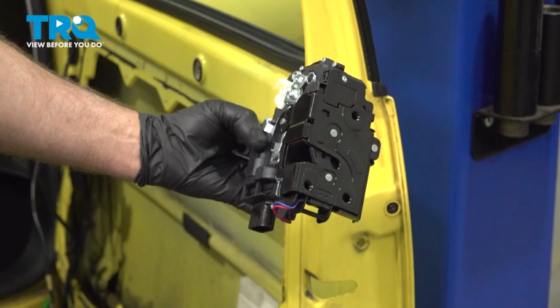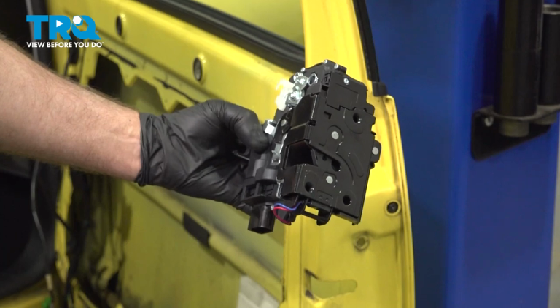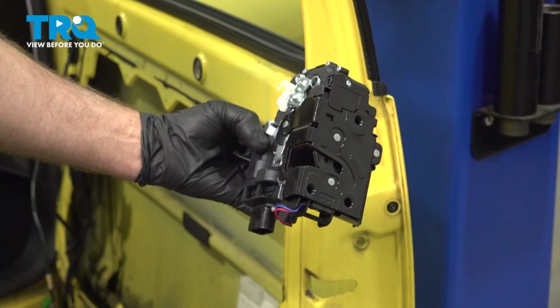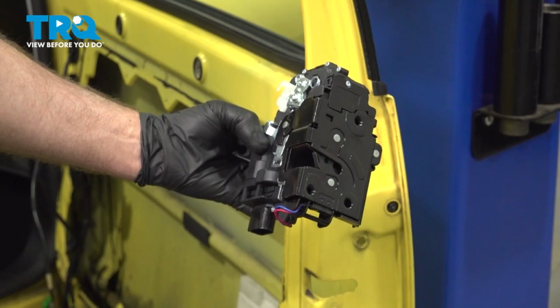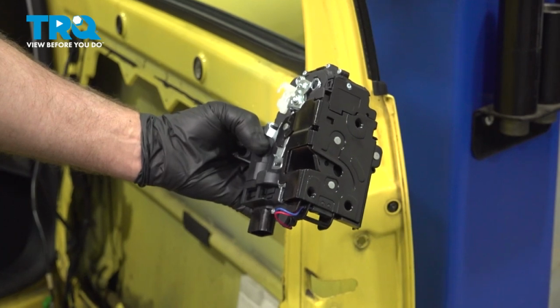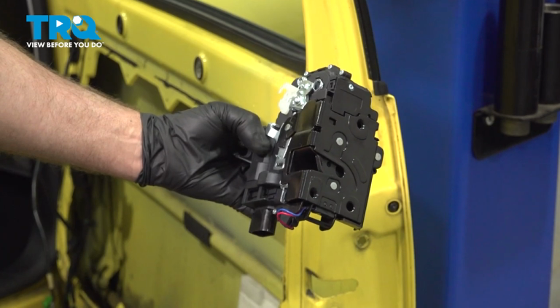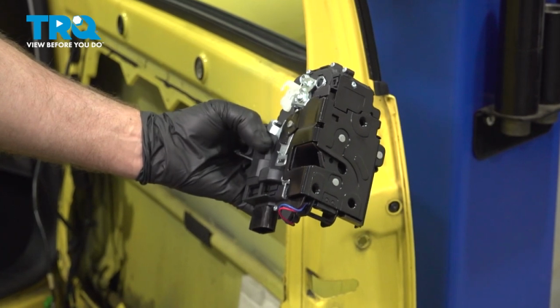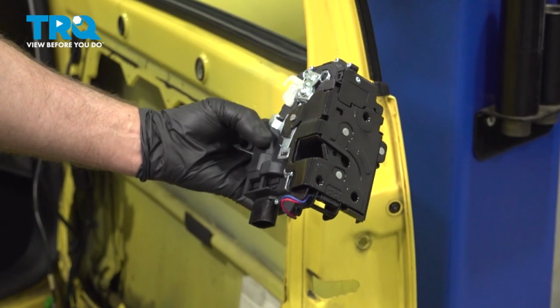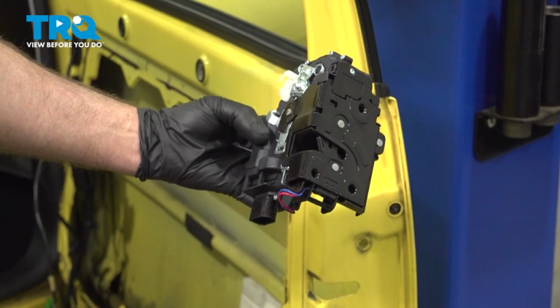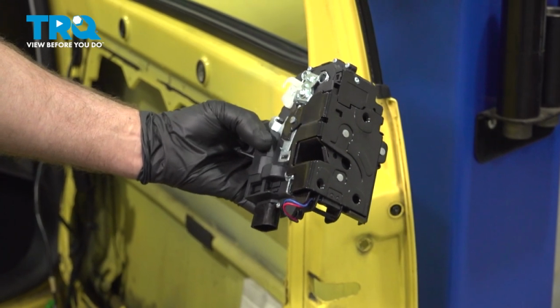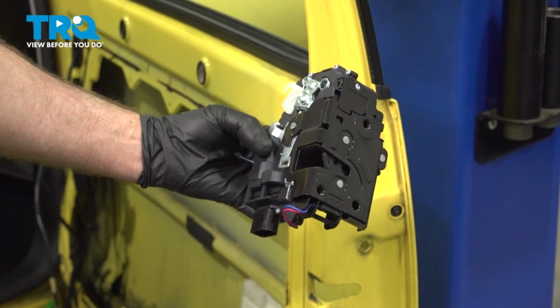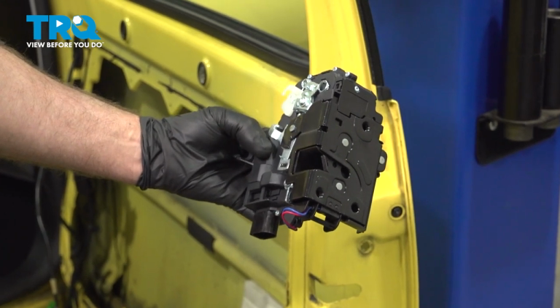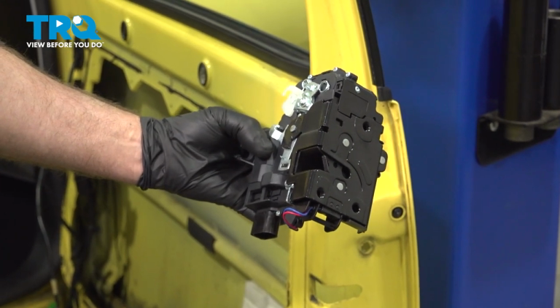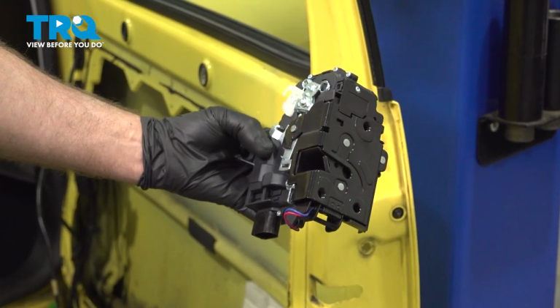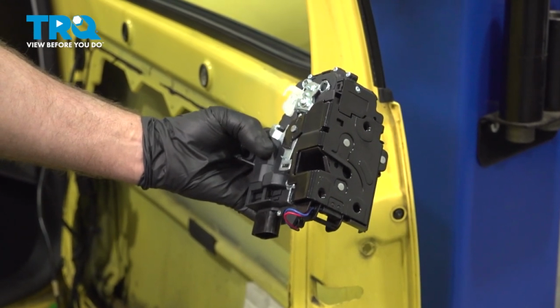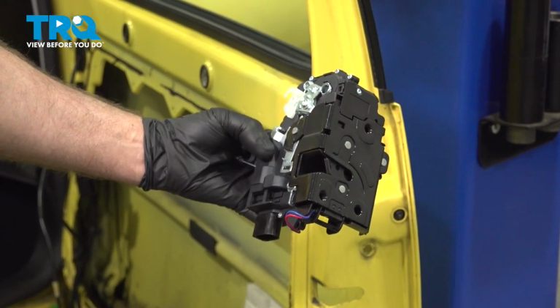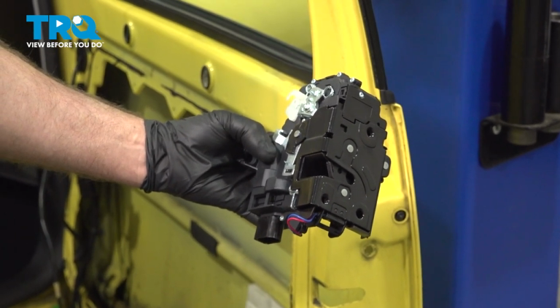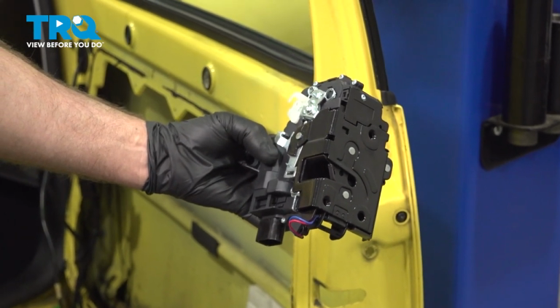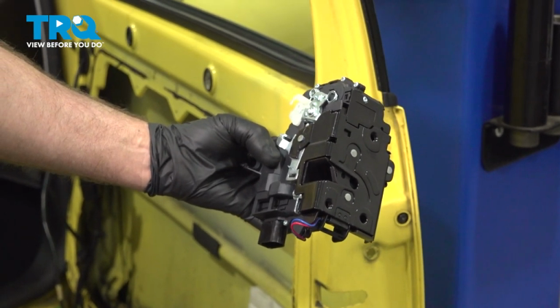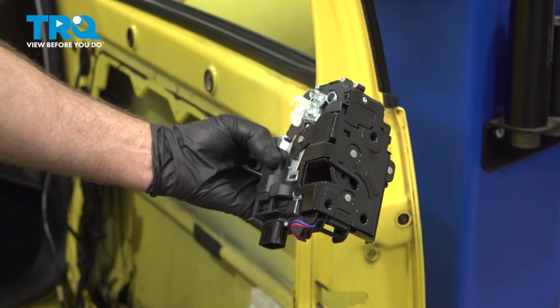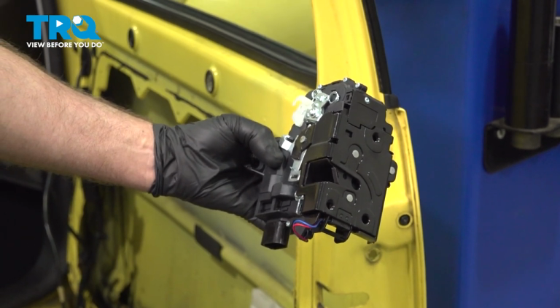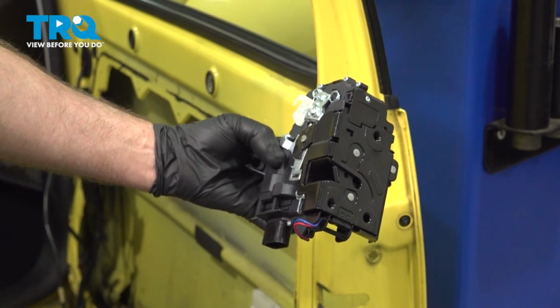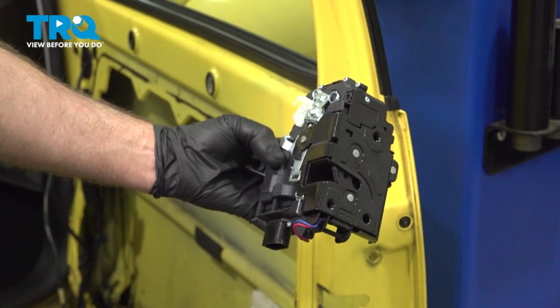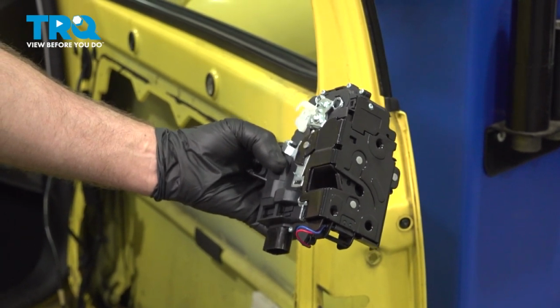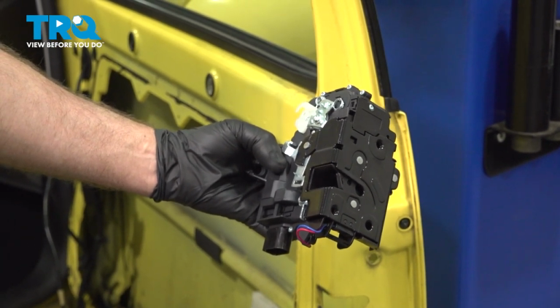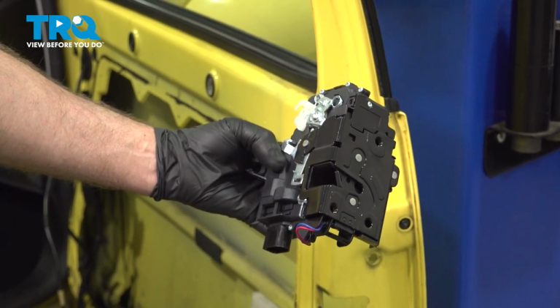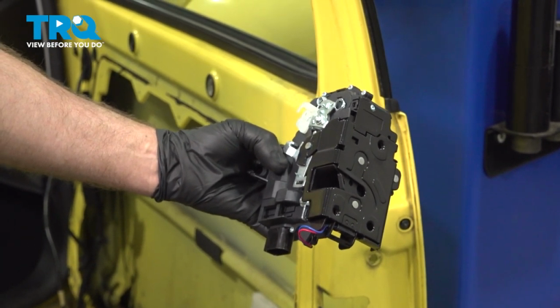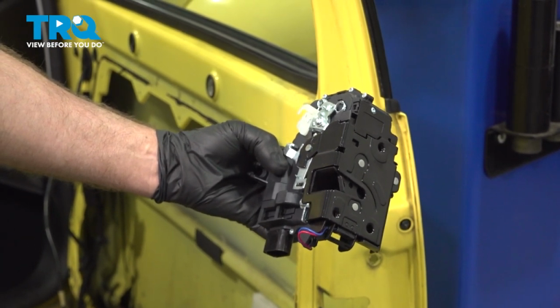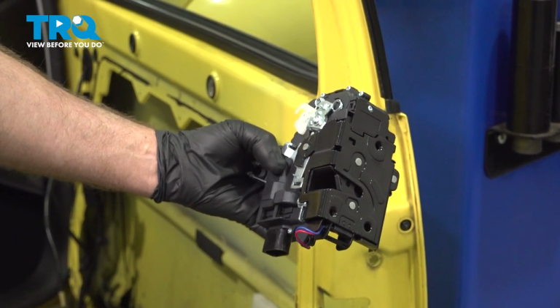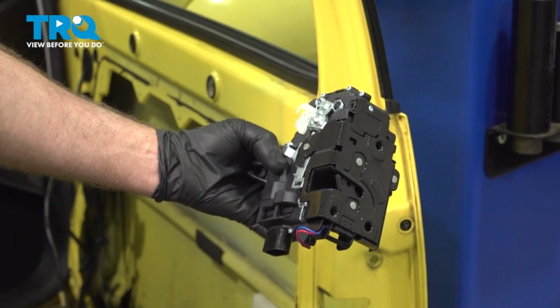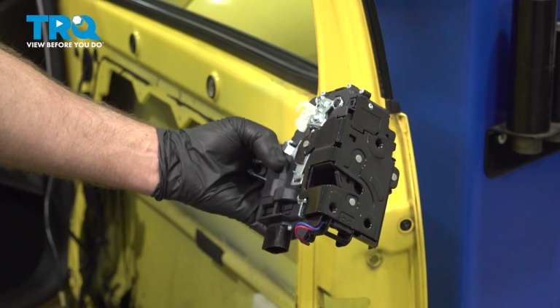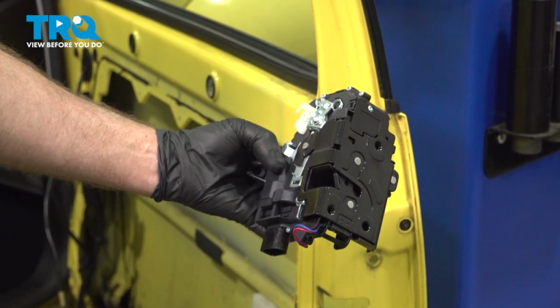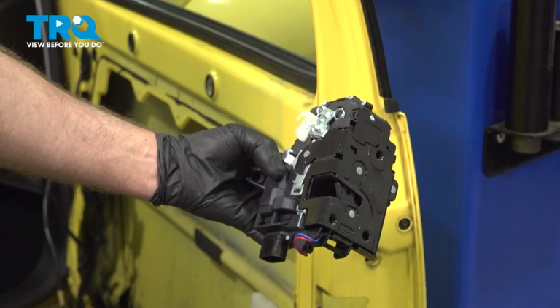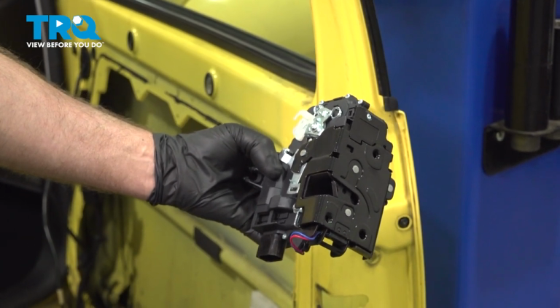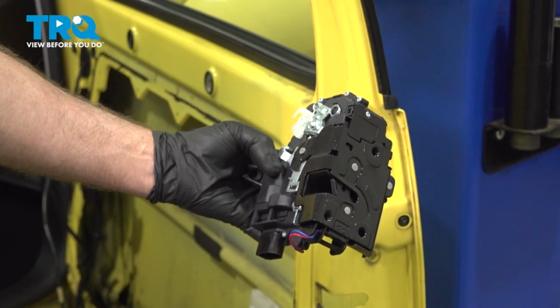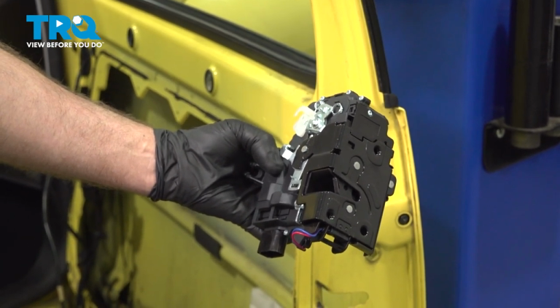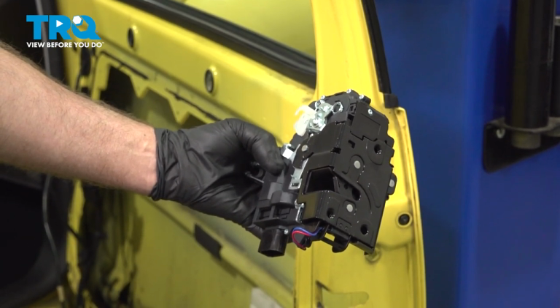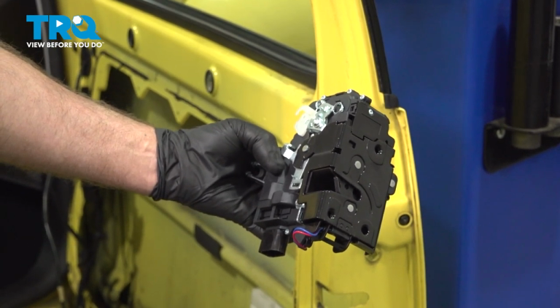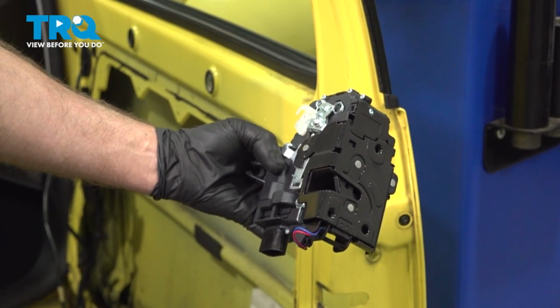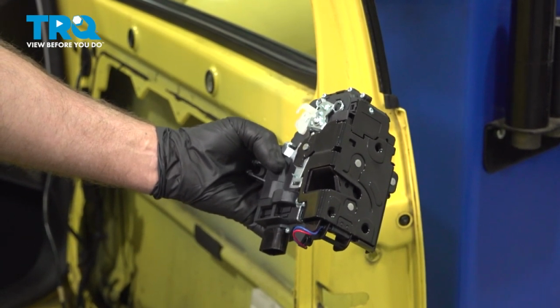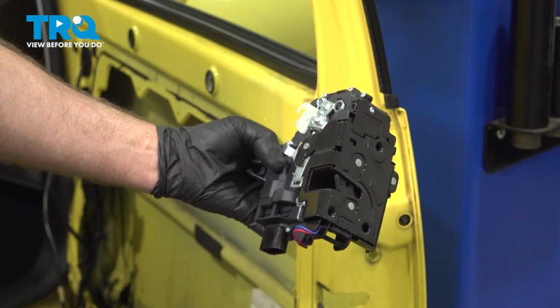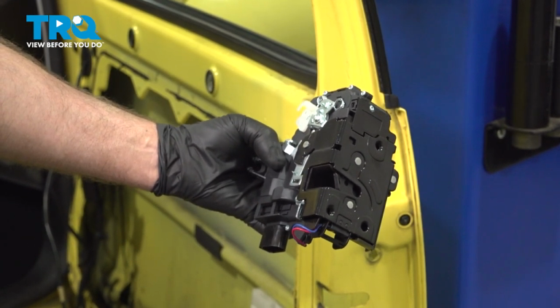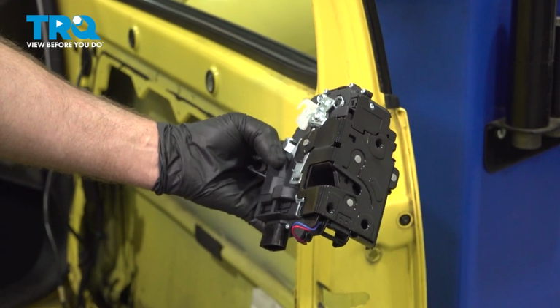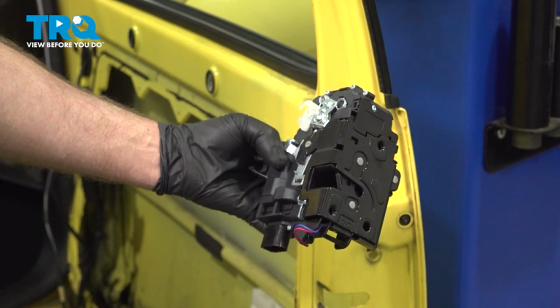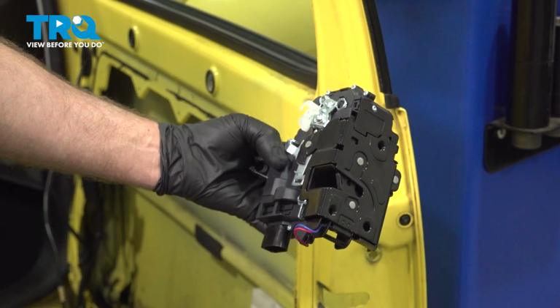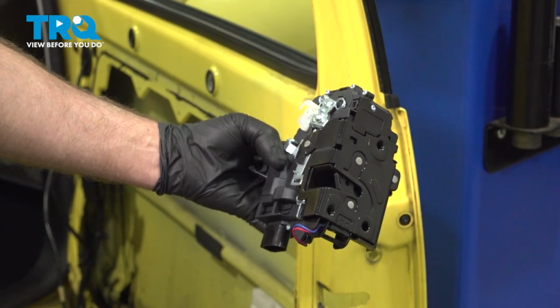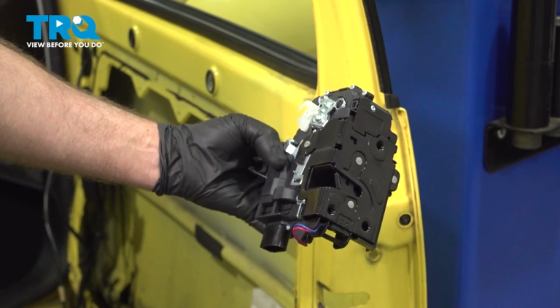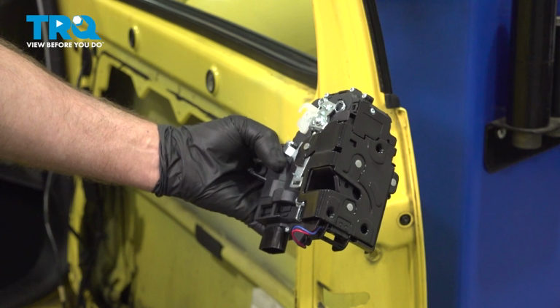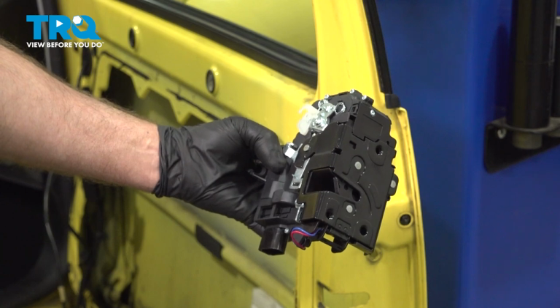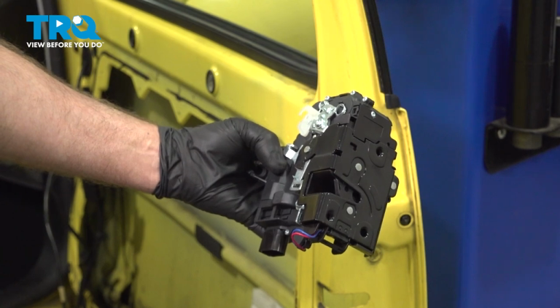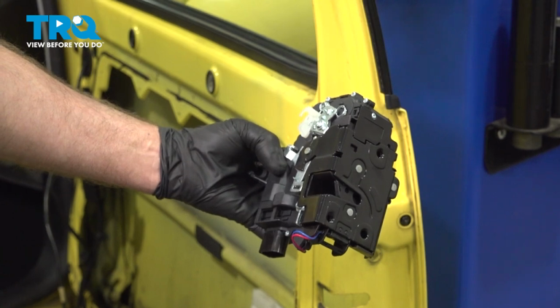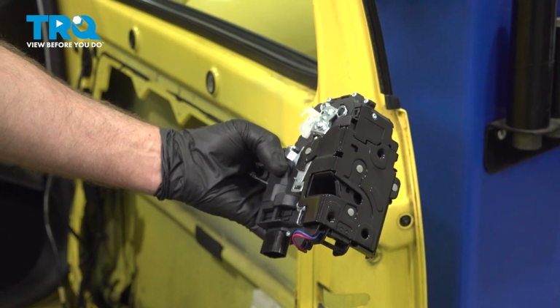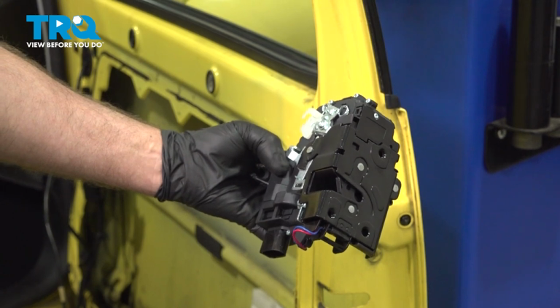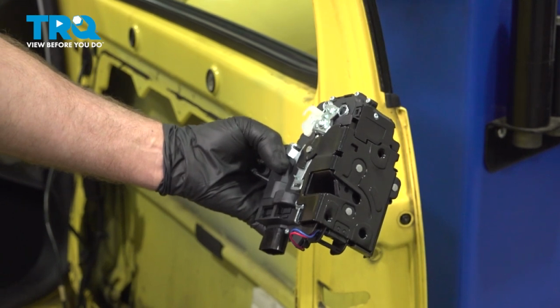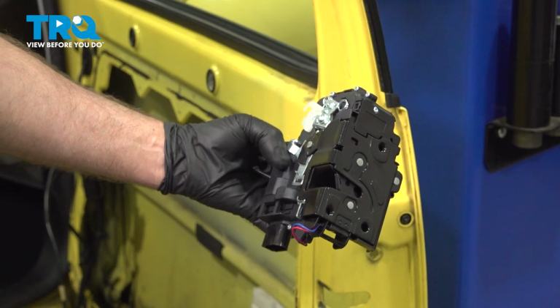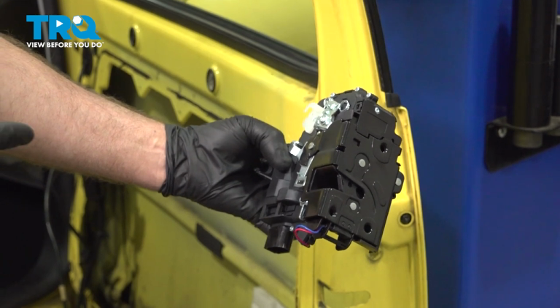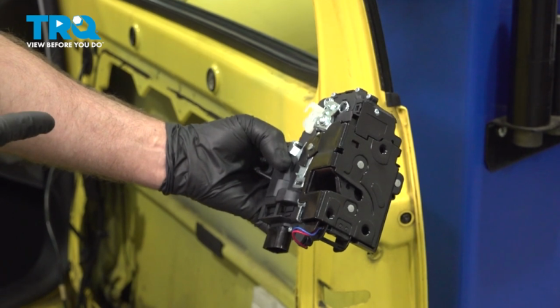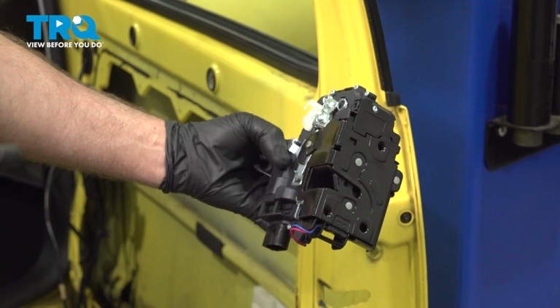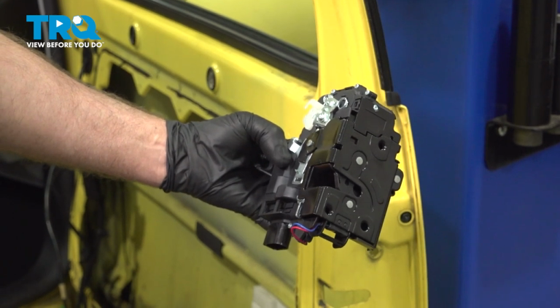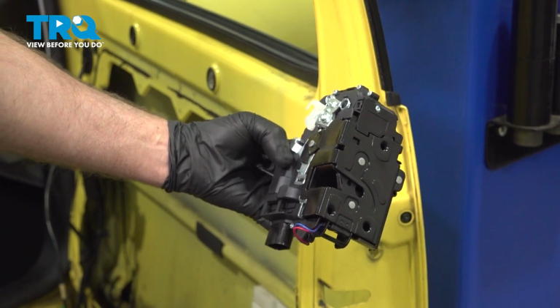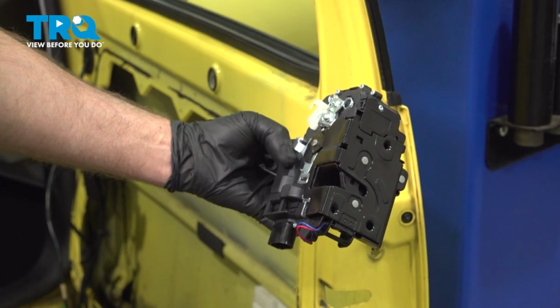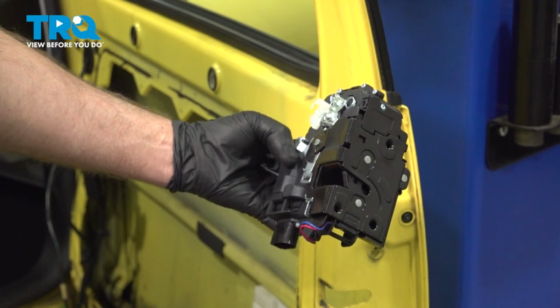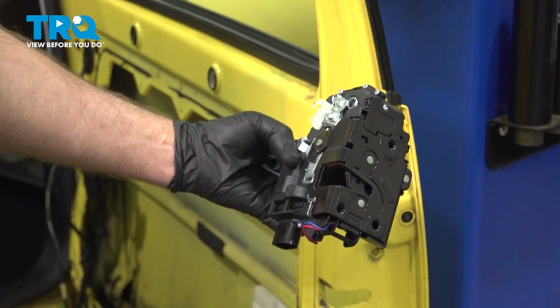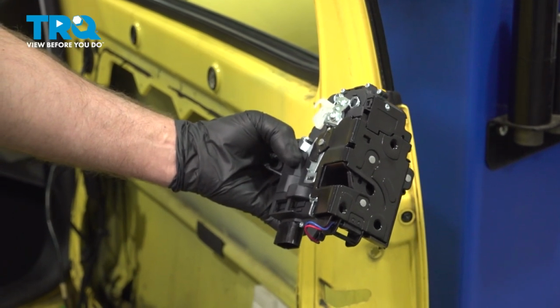In this video, I'm going to show you how to replace the power door lock actuator in this Volkswagen Beetle. Let's get into it.